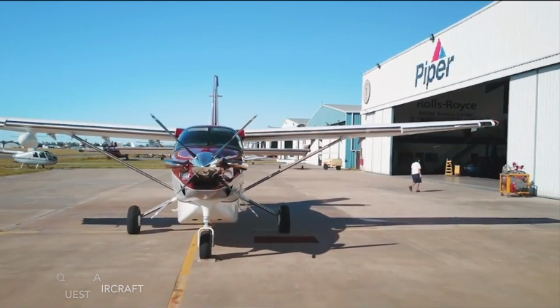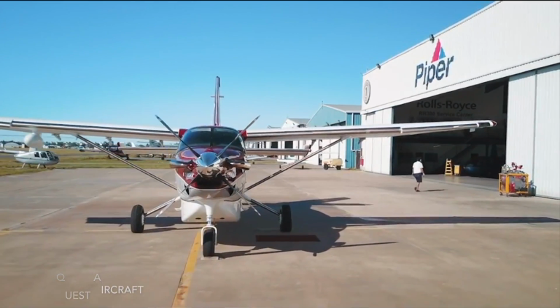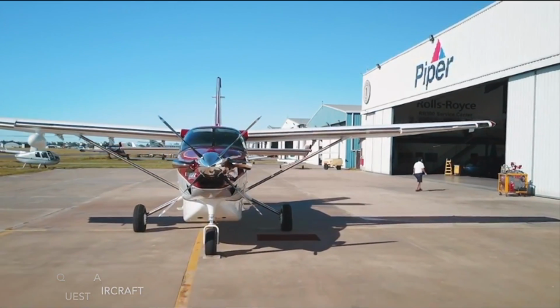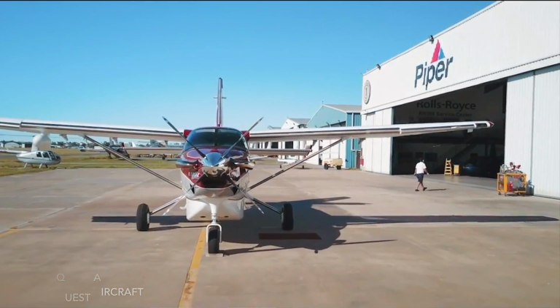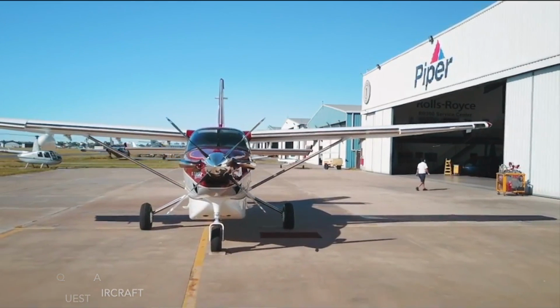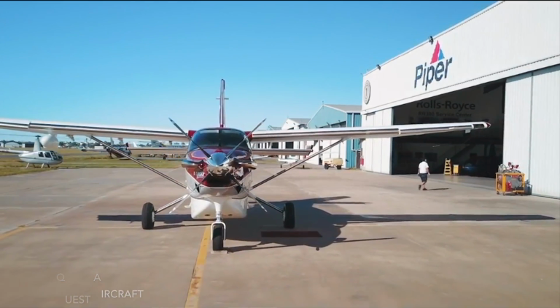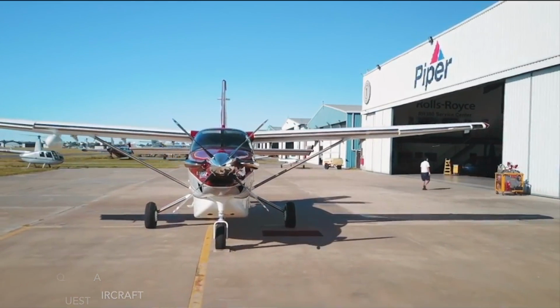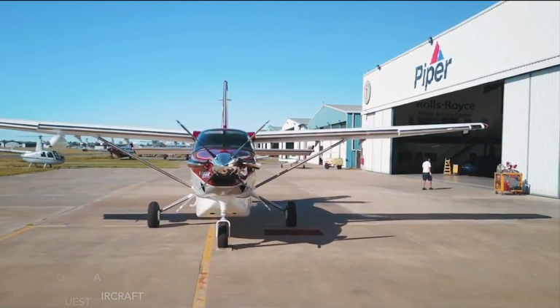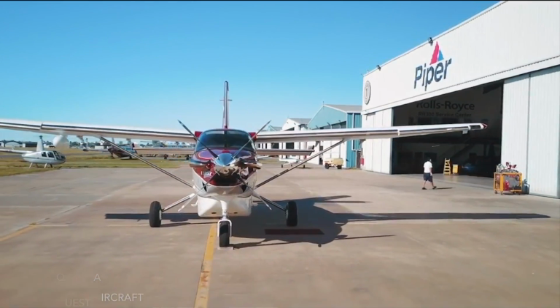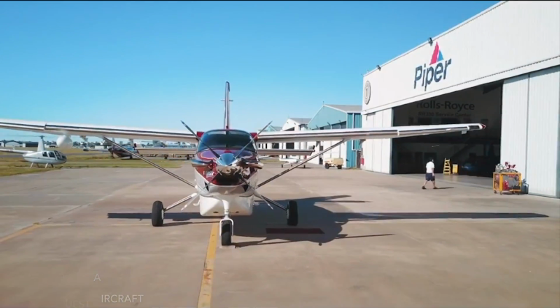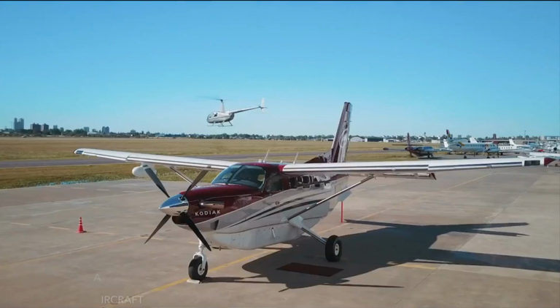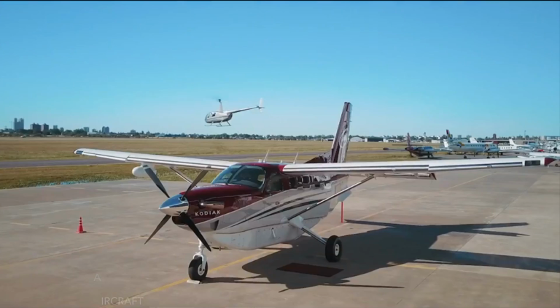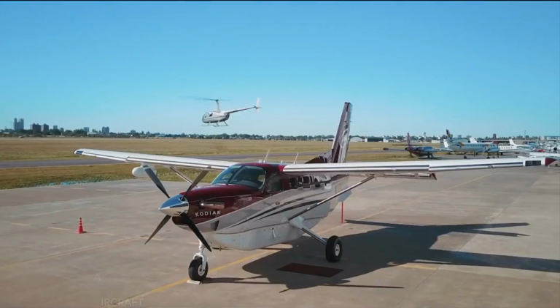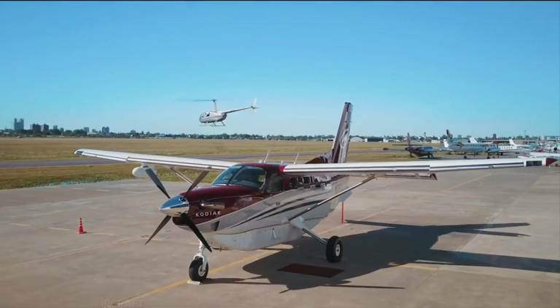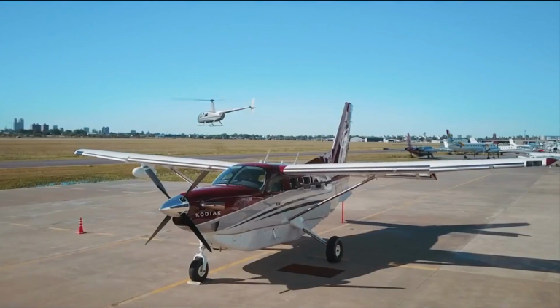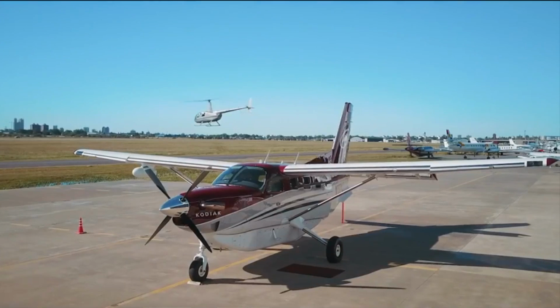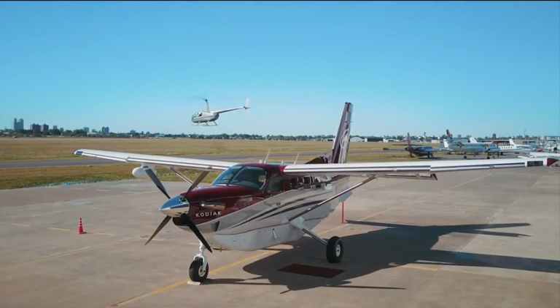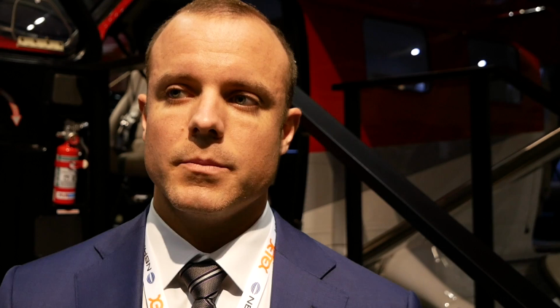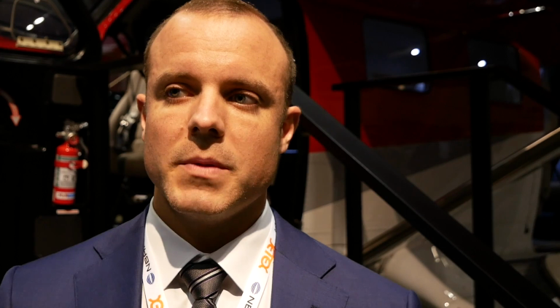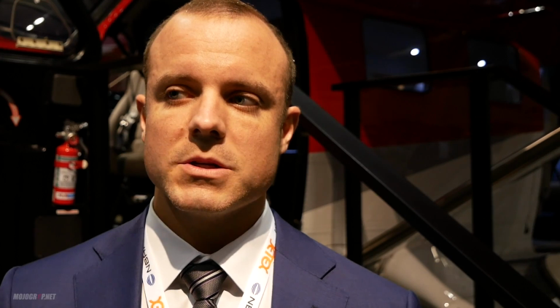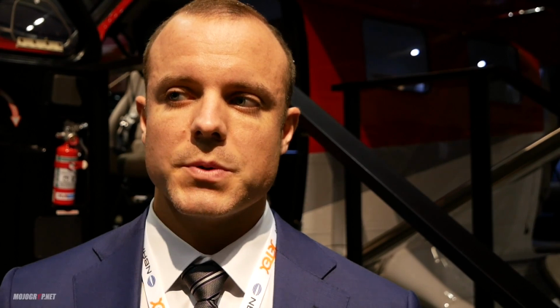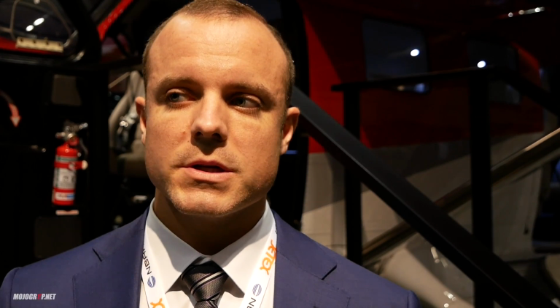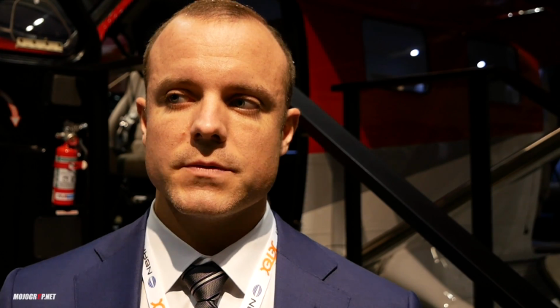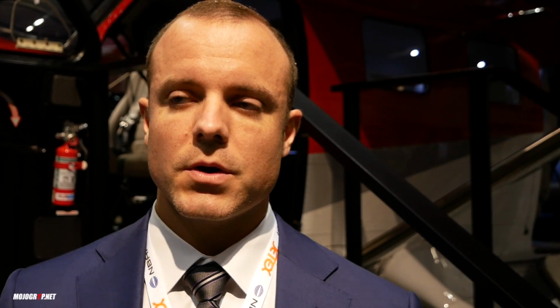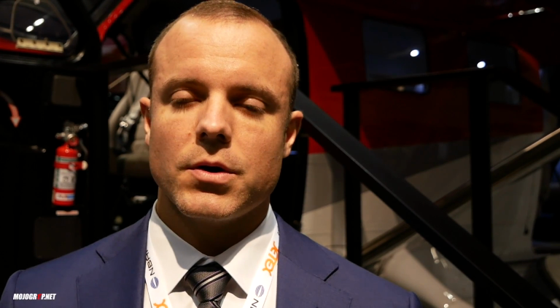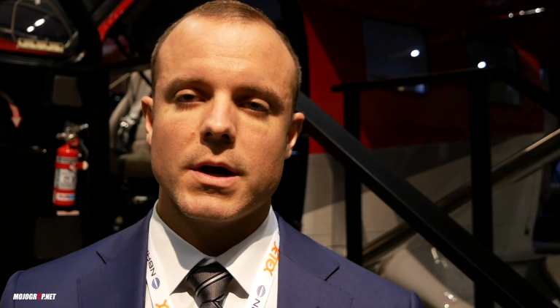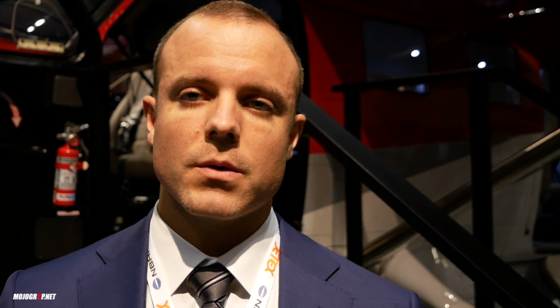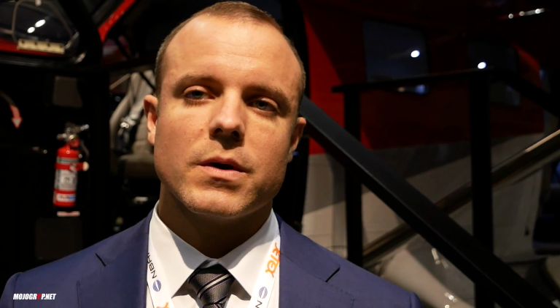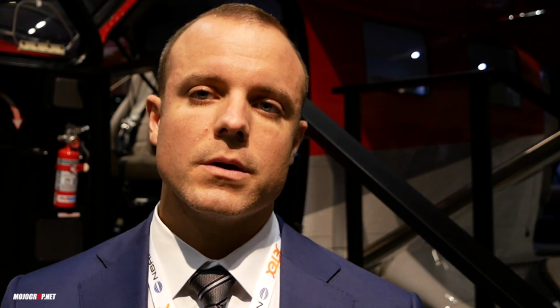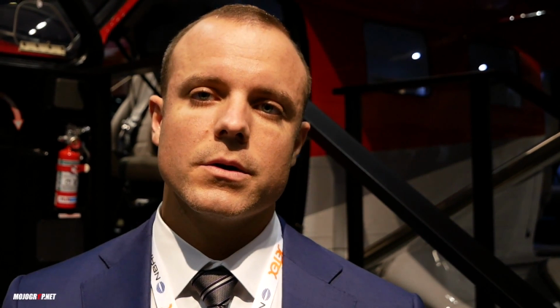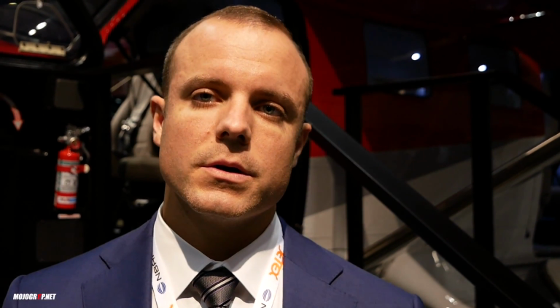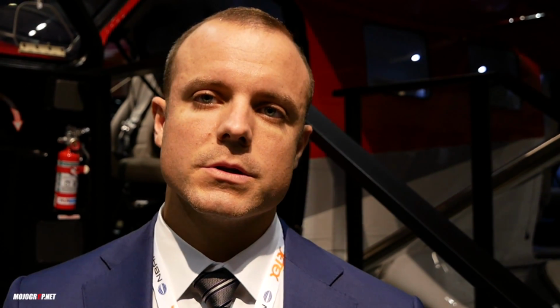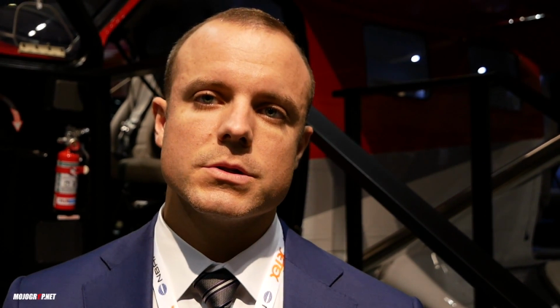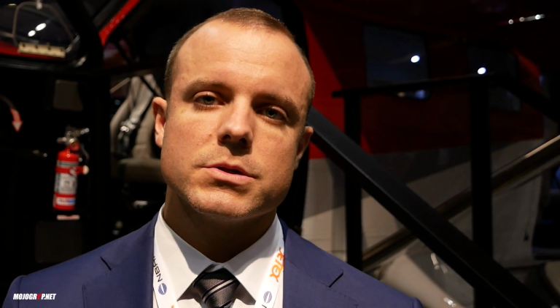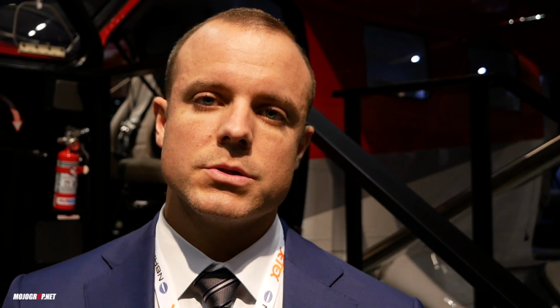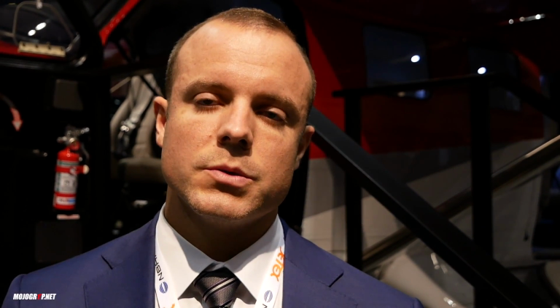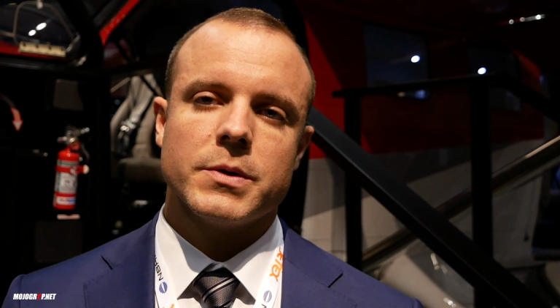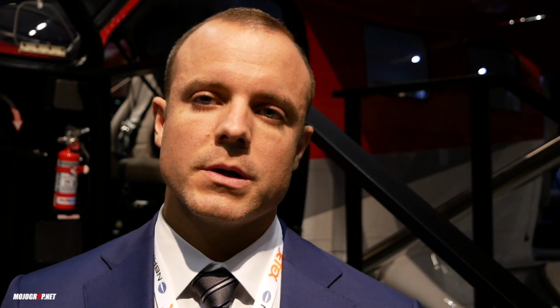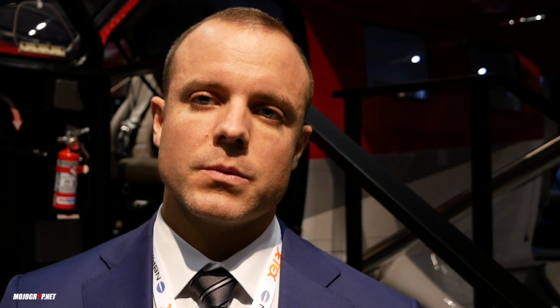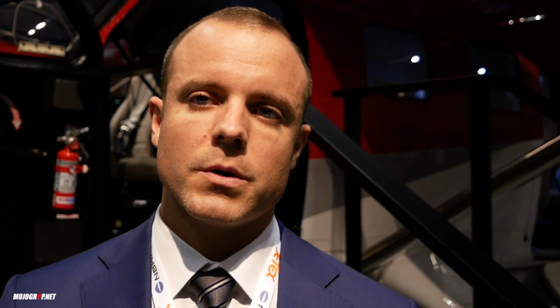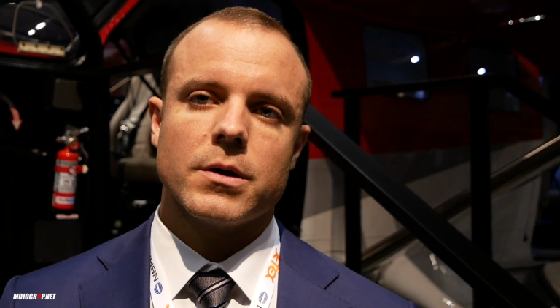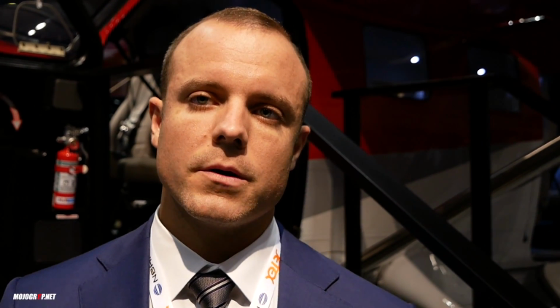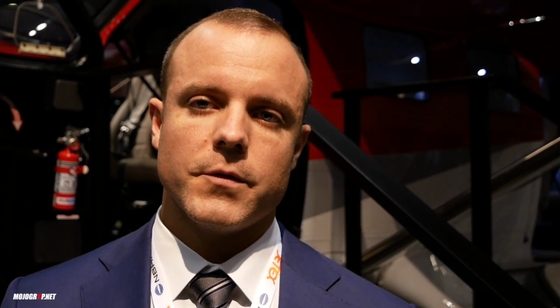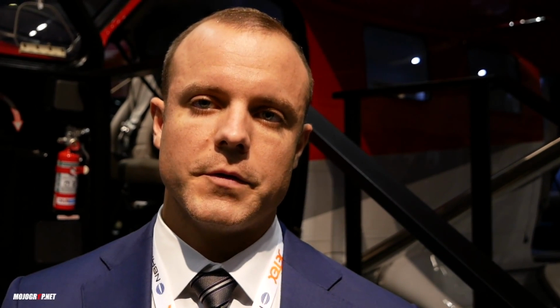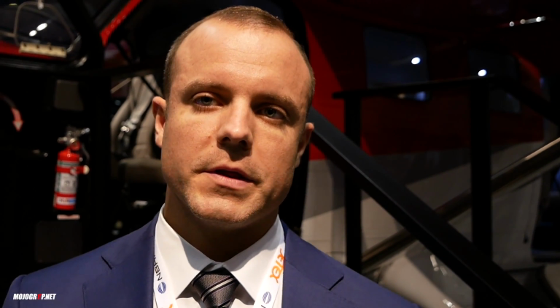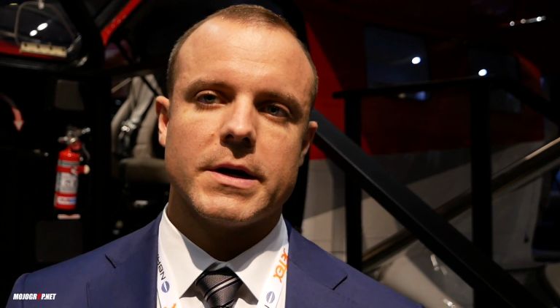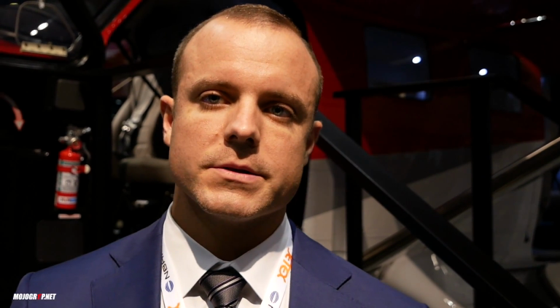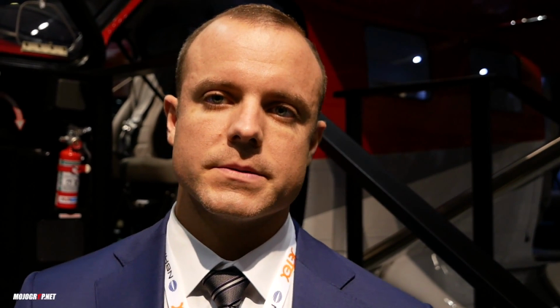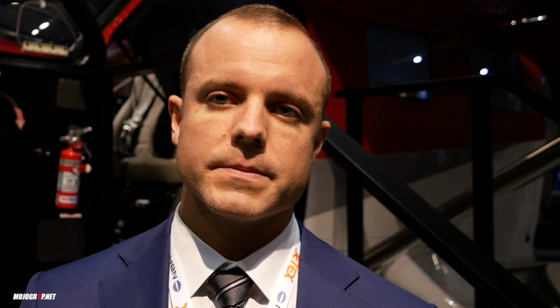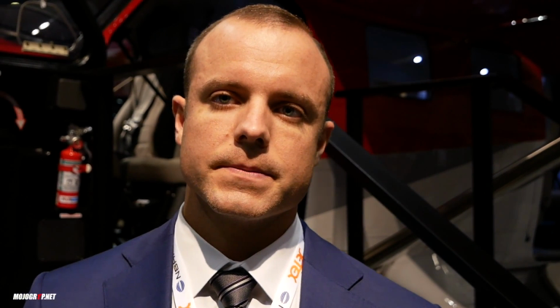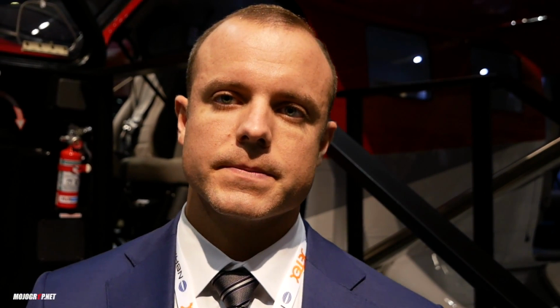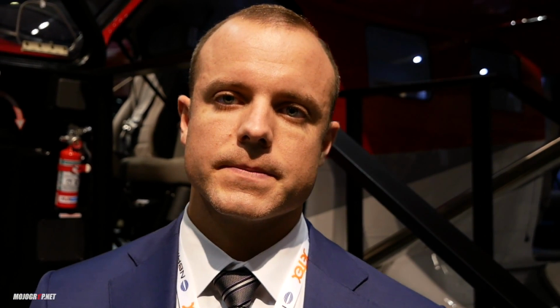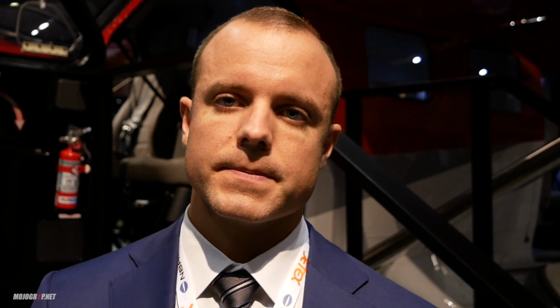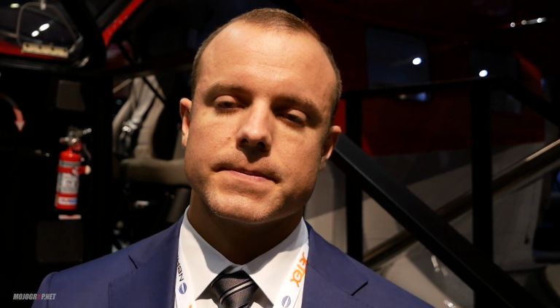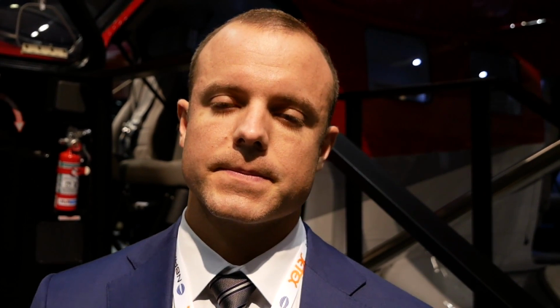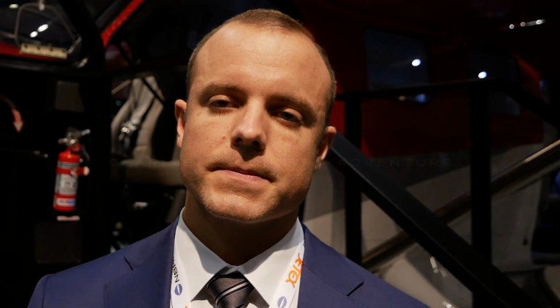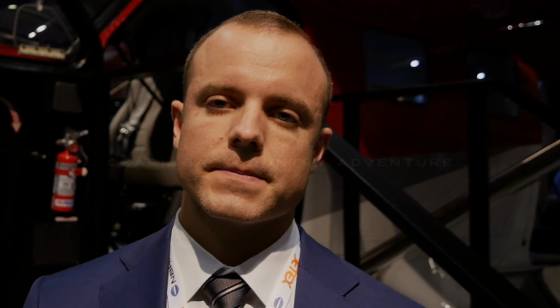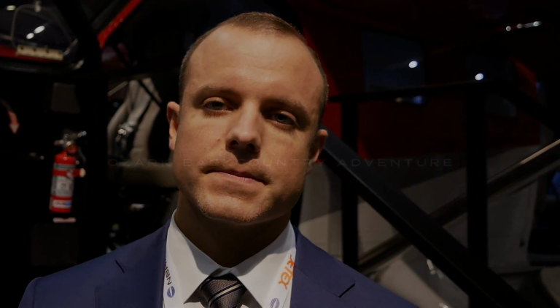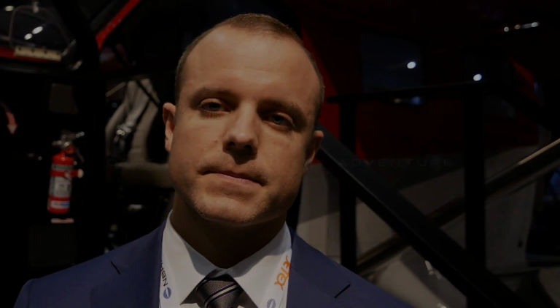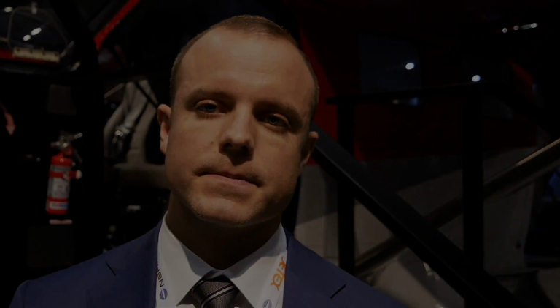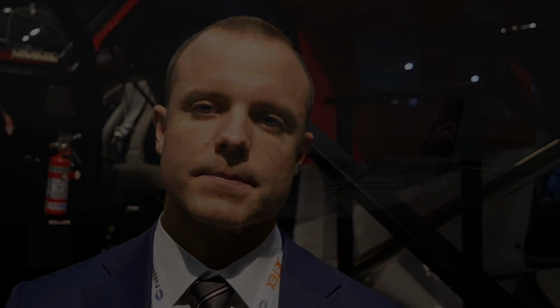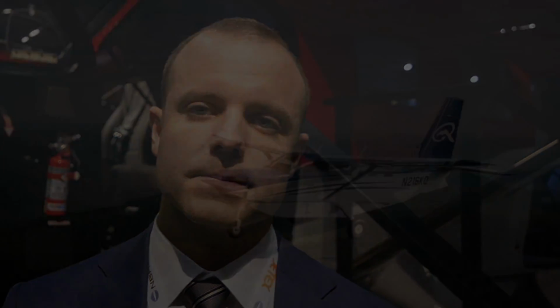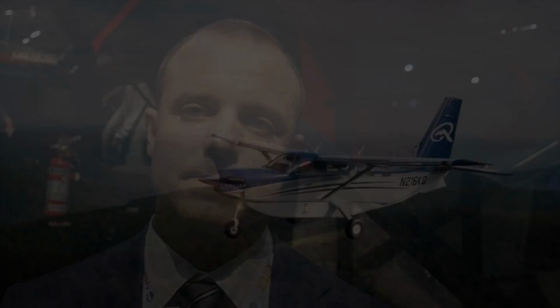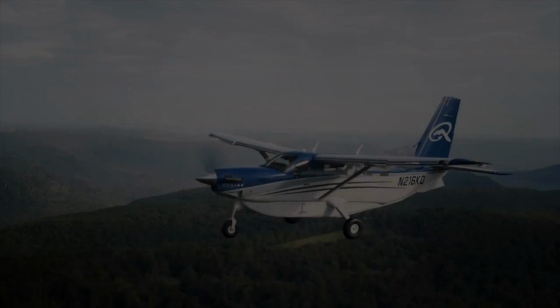What's the price tag on this? The base price of a Kodiak 100 is $2,150,000. Thank you so much.